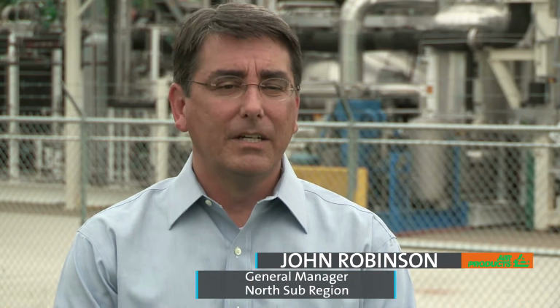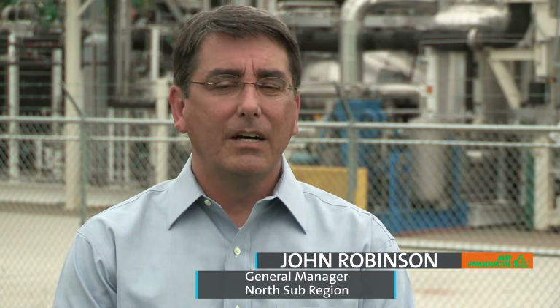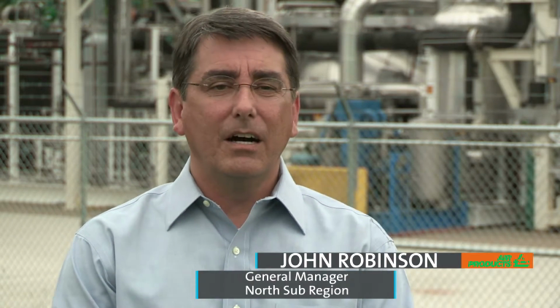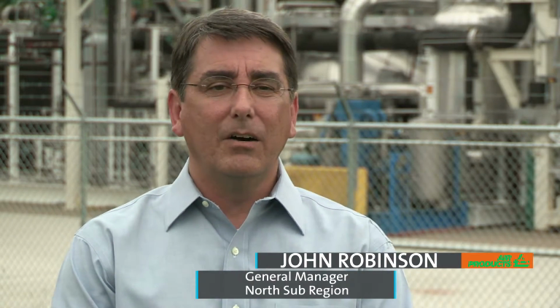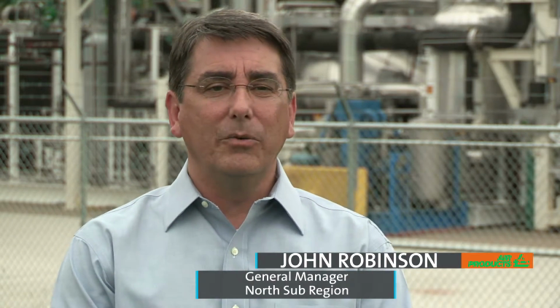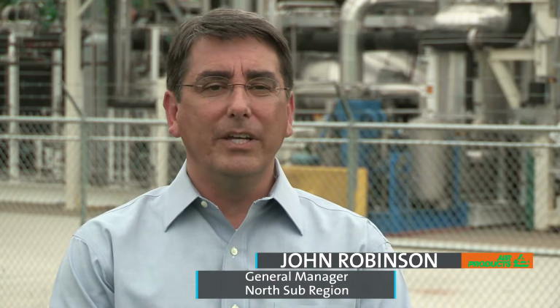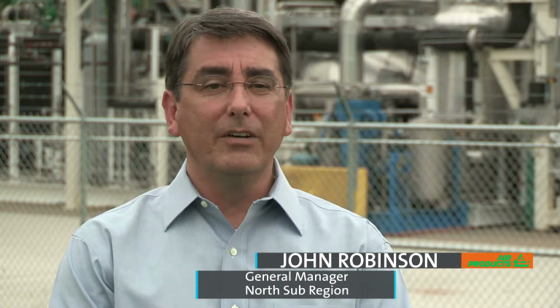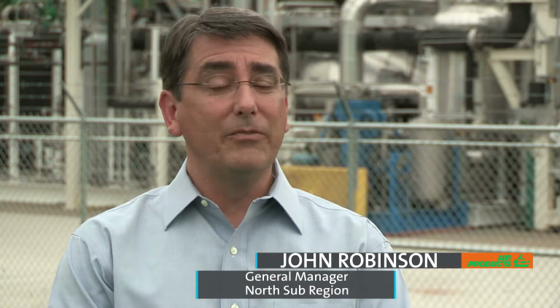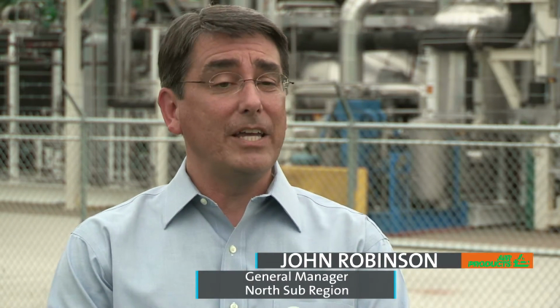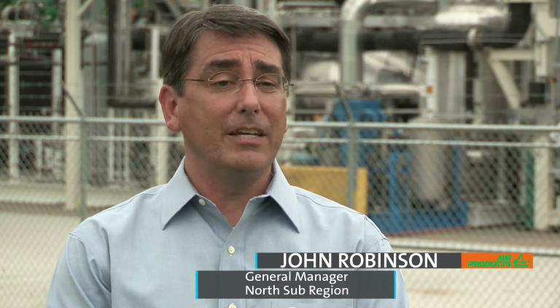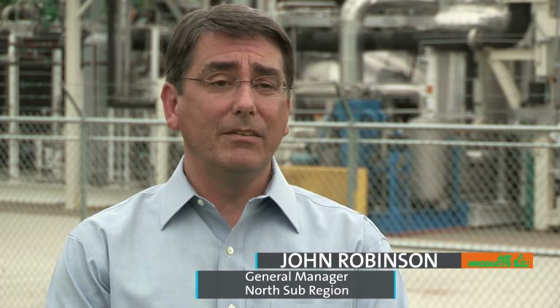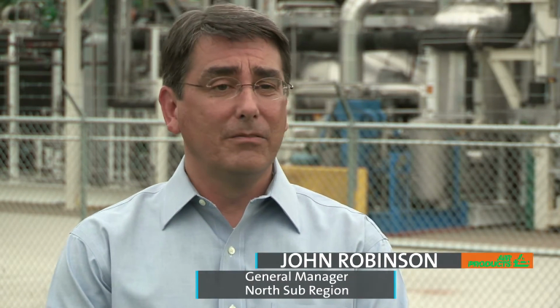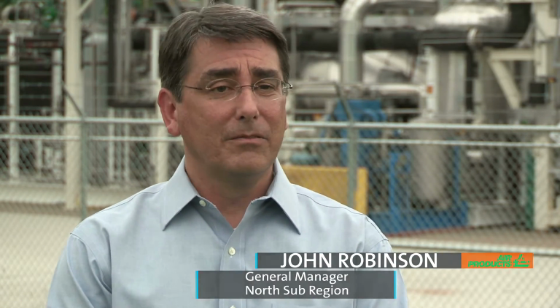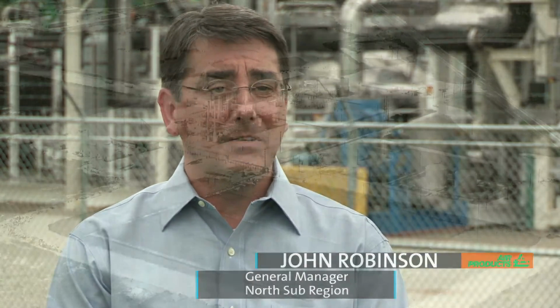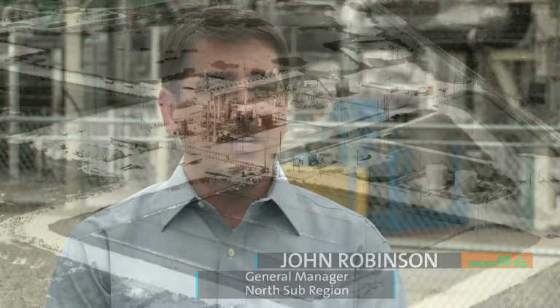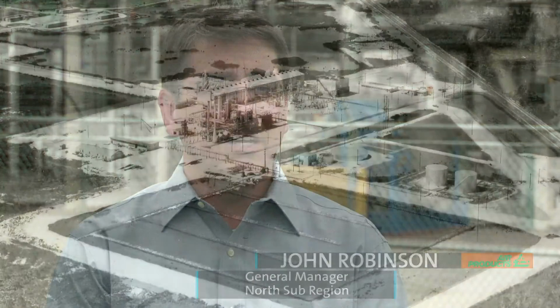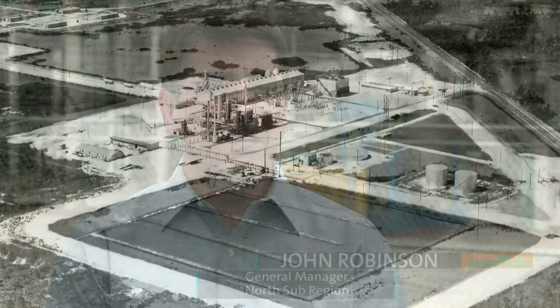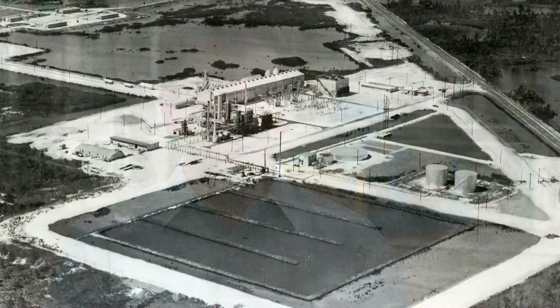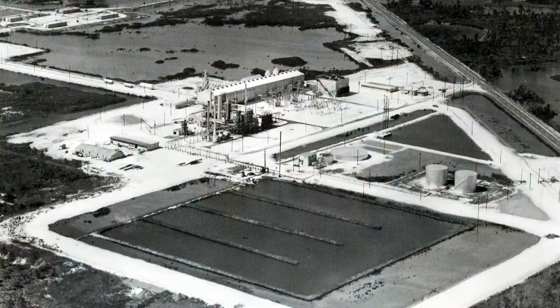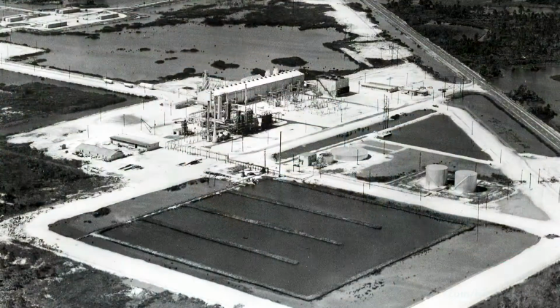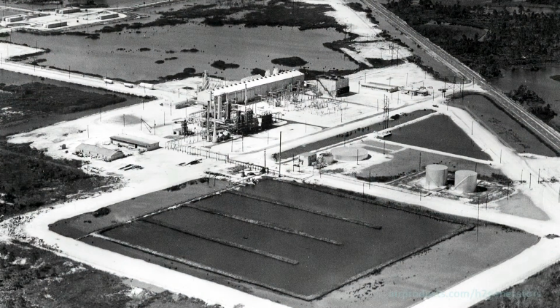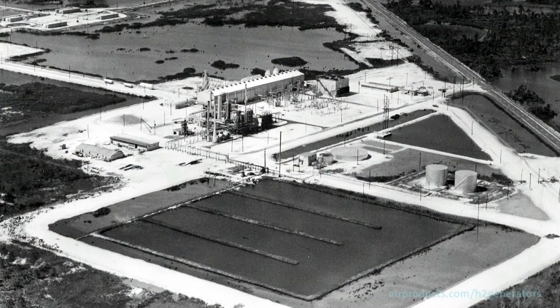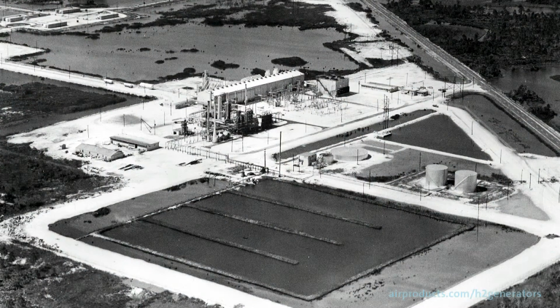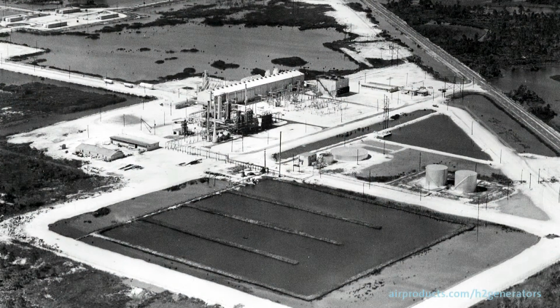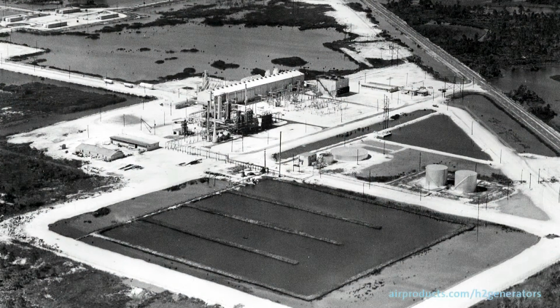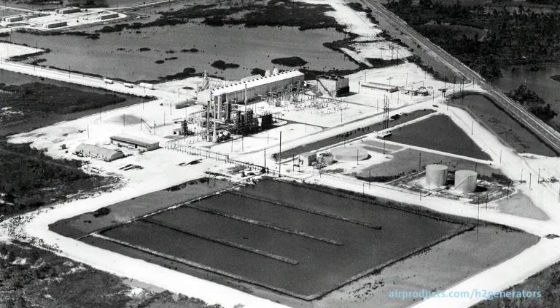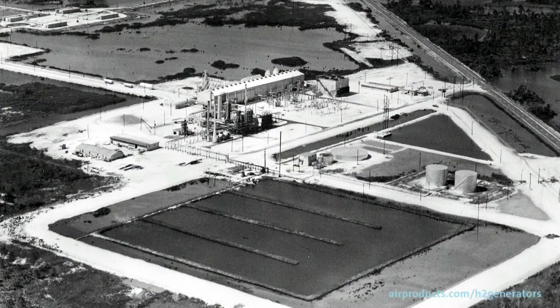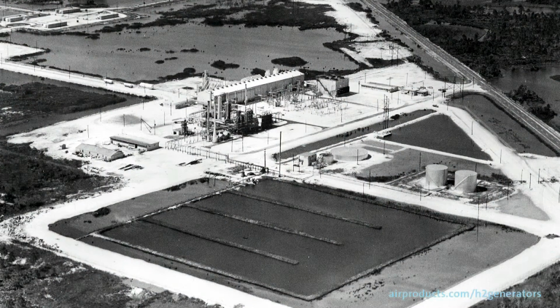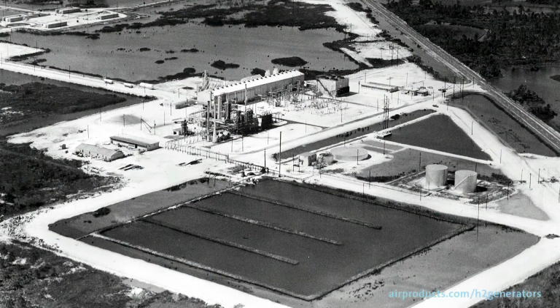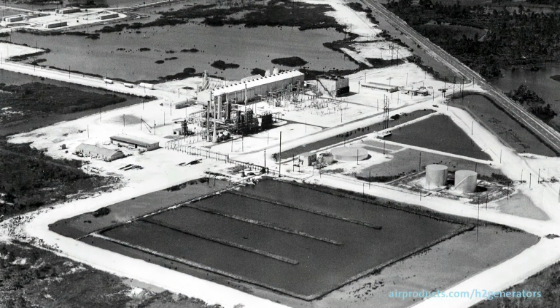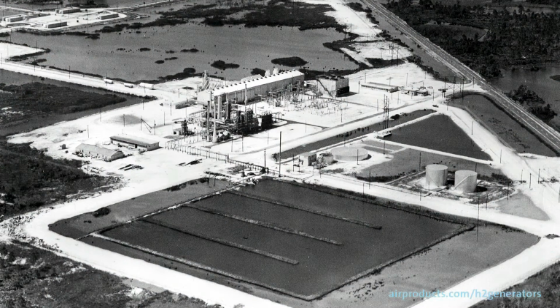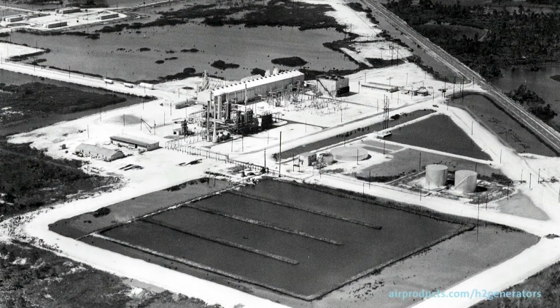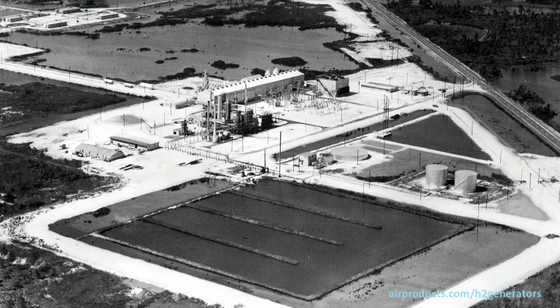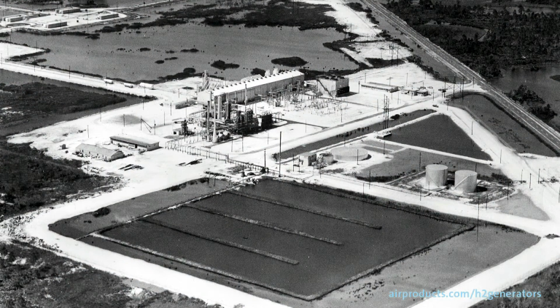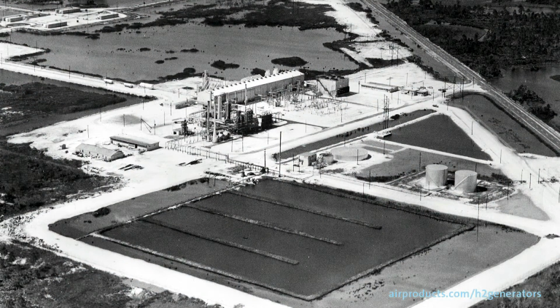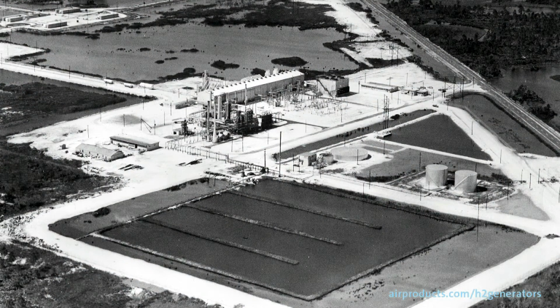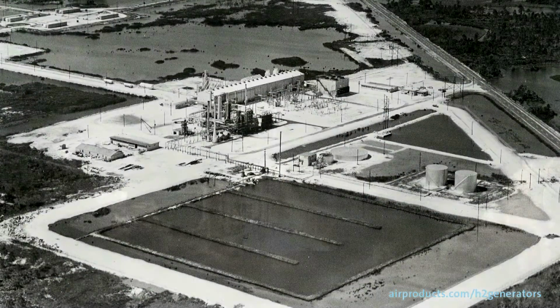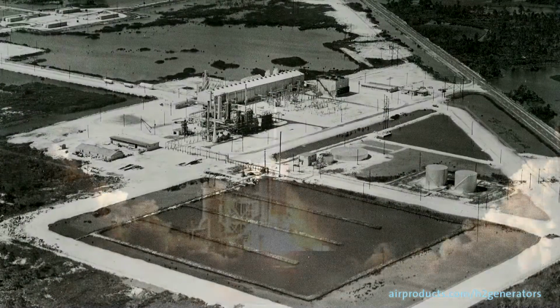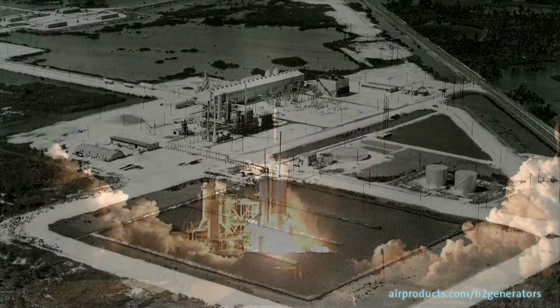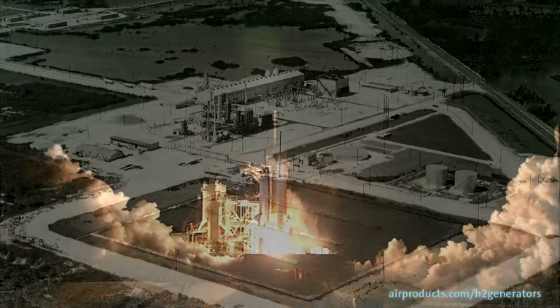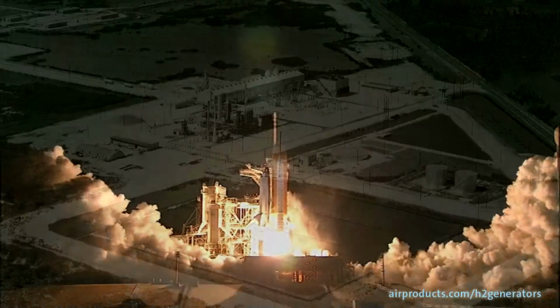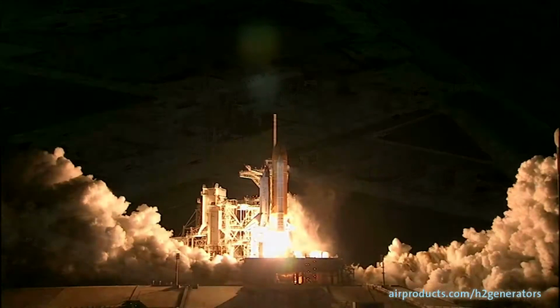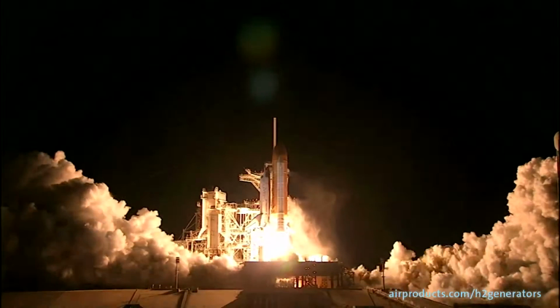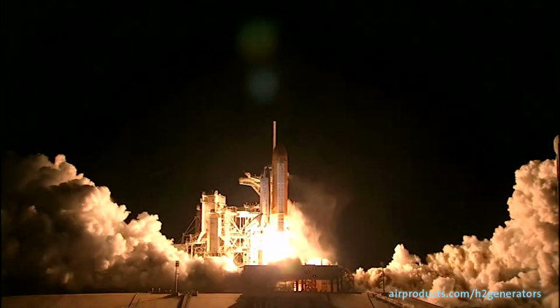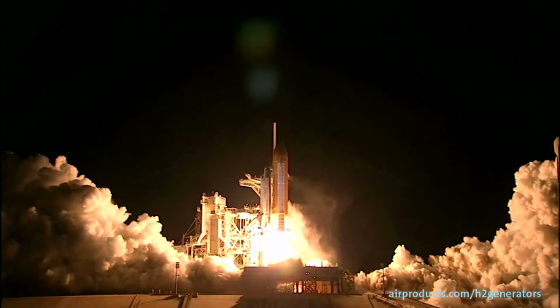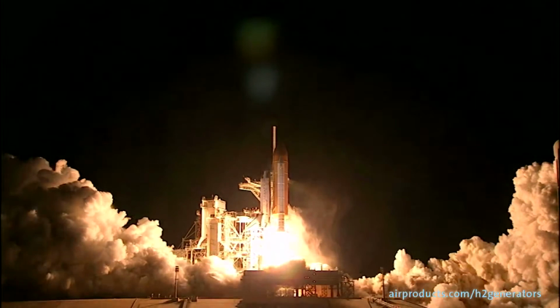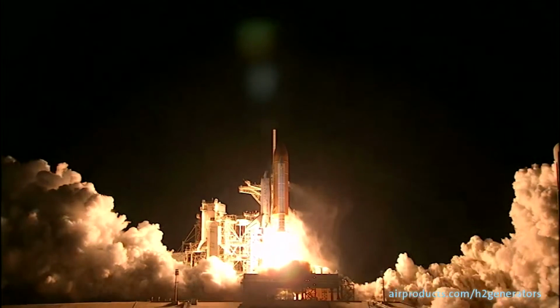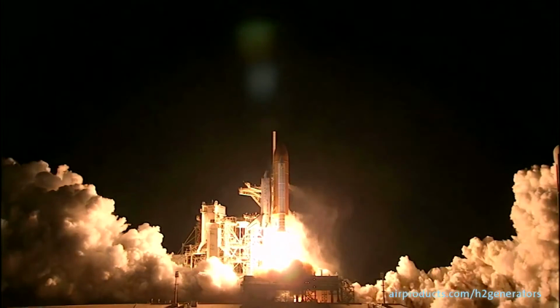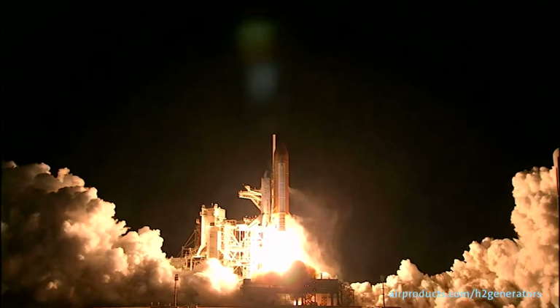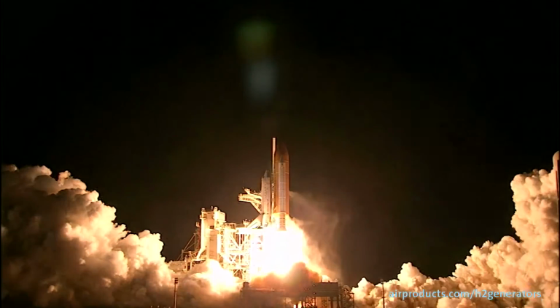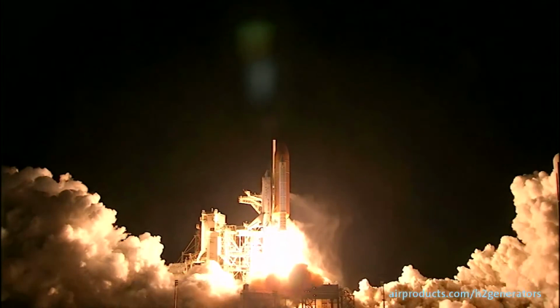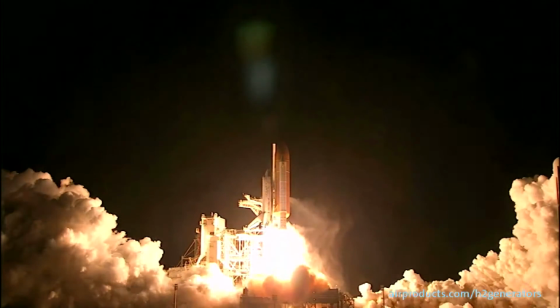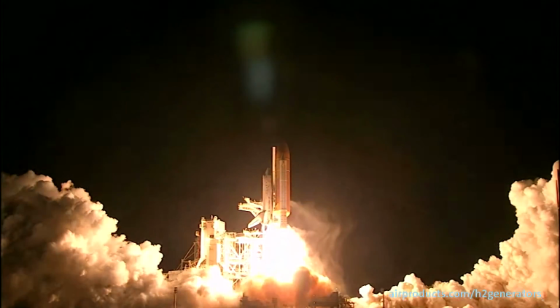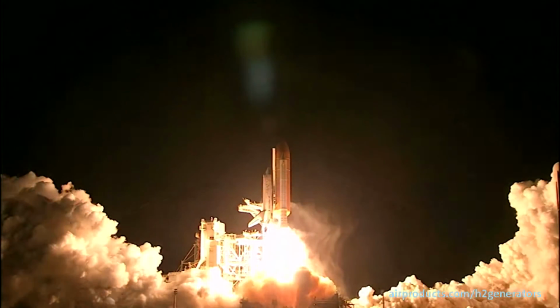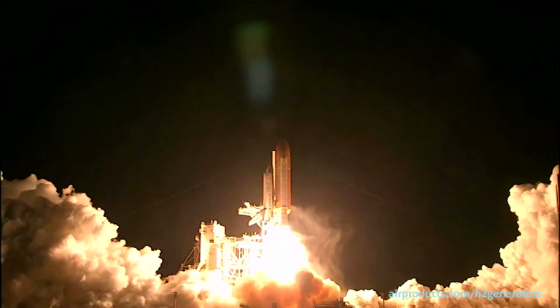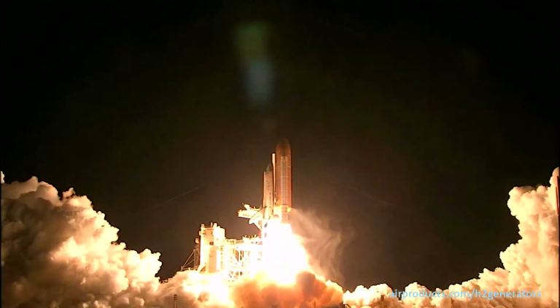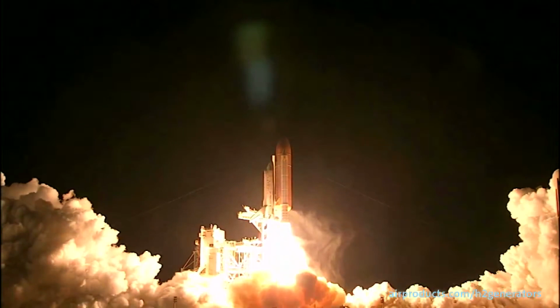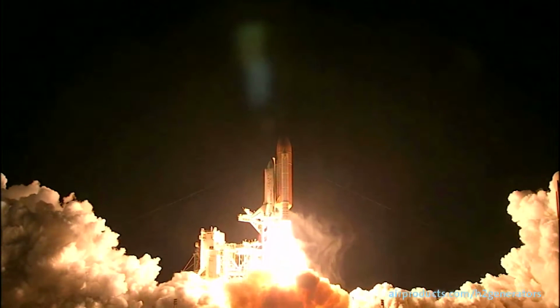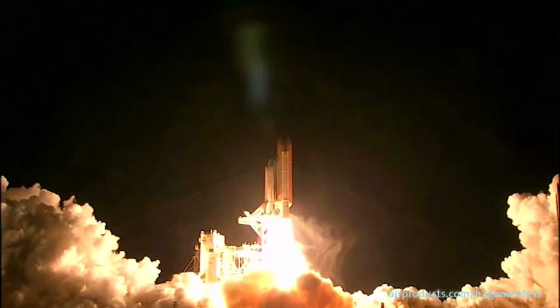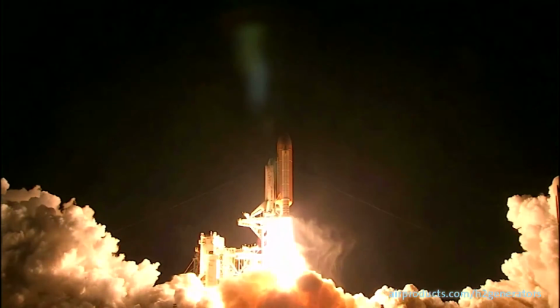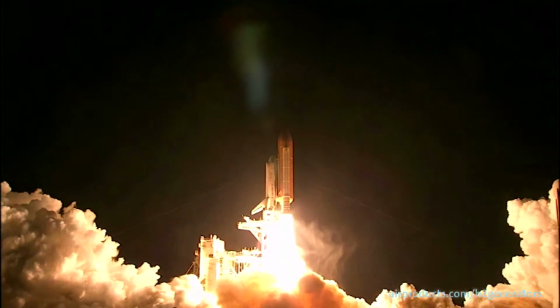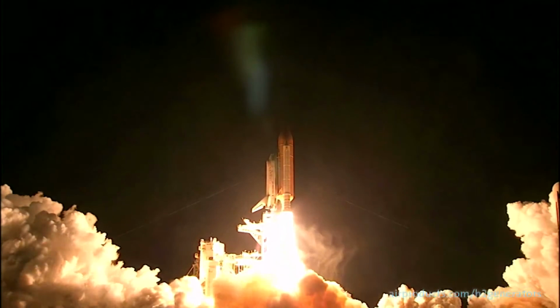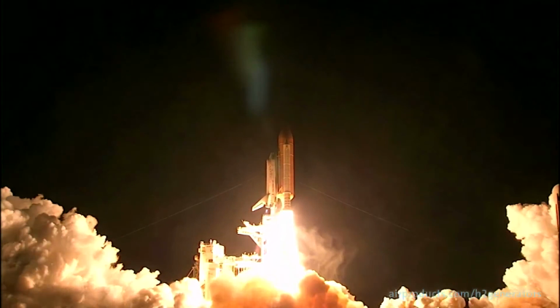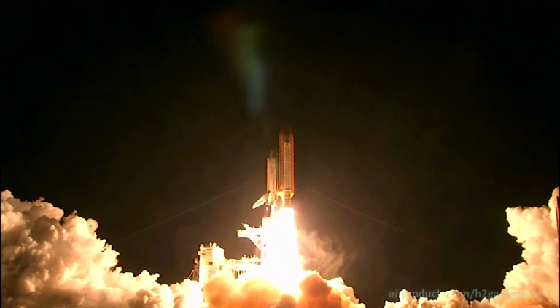We innovated with NASA back in the 60s, down in New Orleans, developing liquid hydrogen.